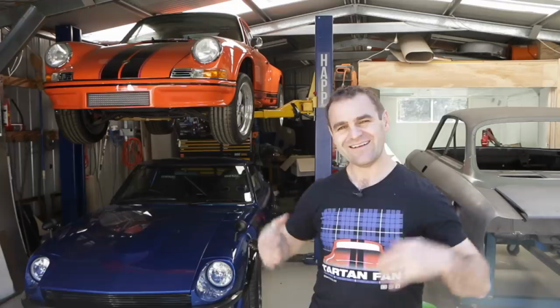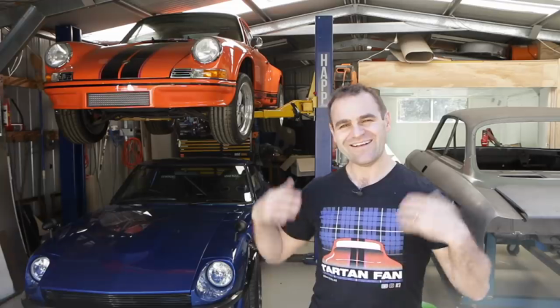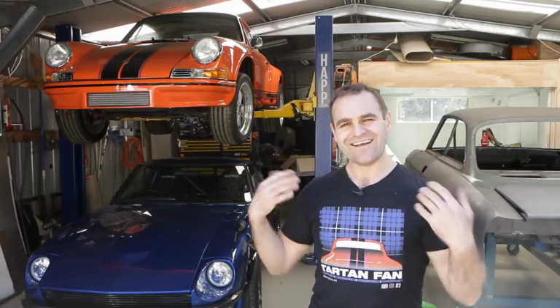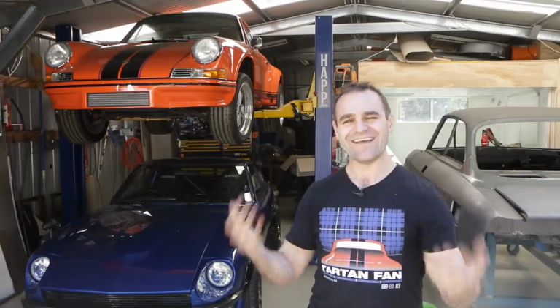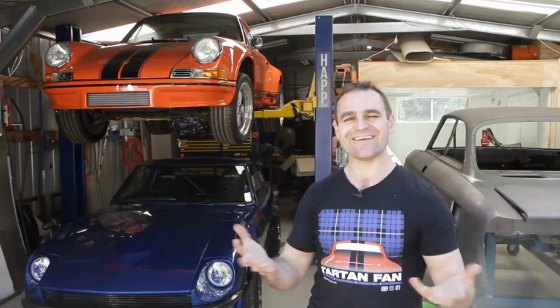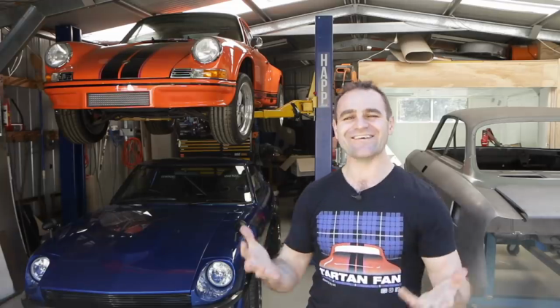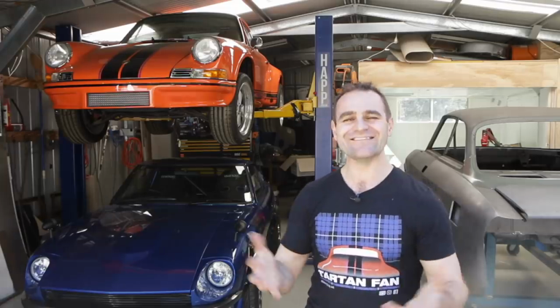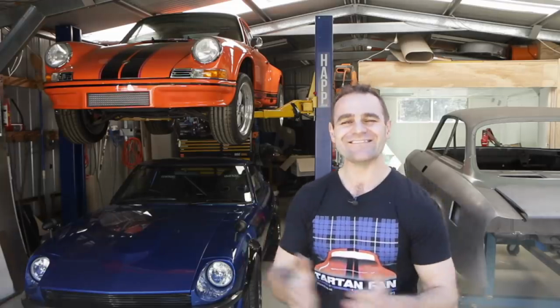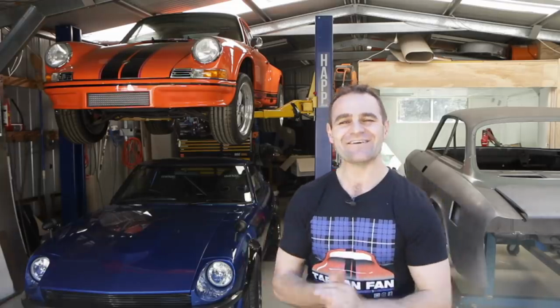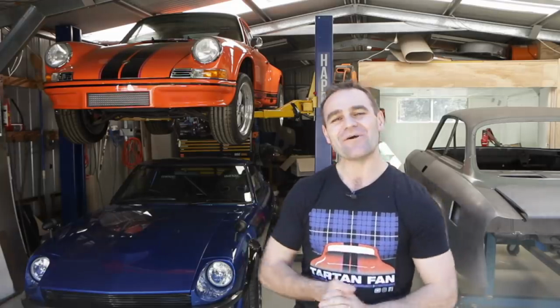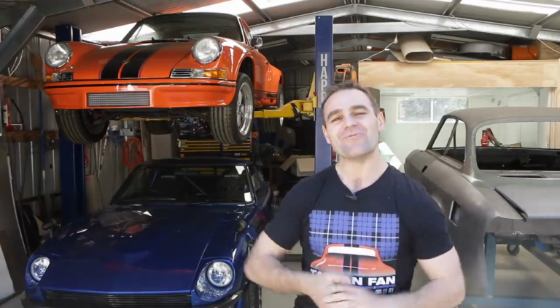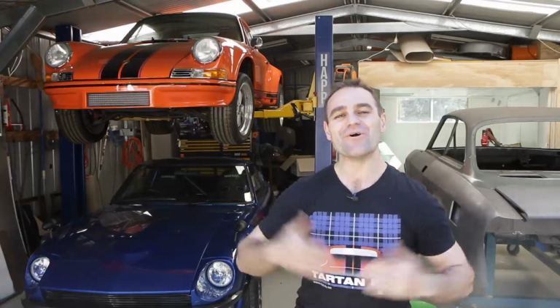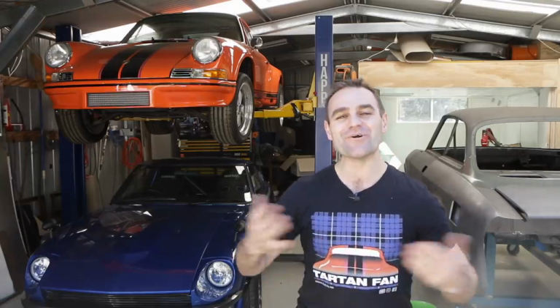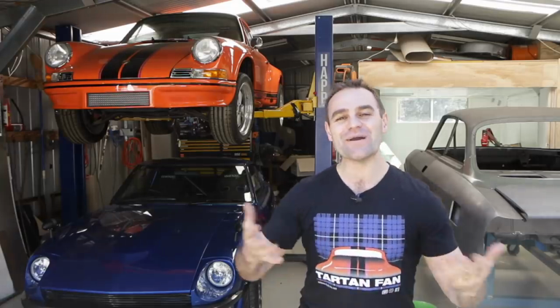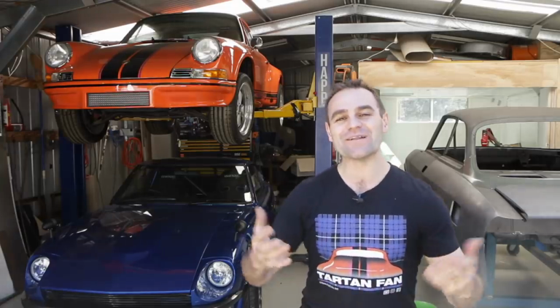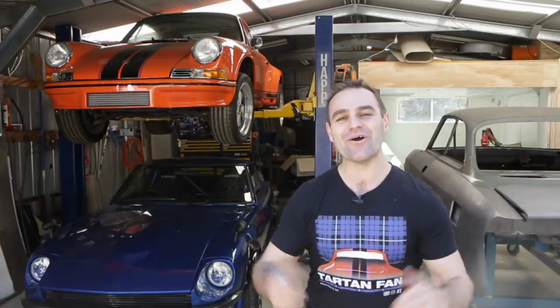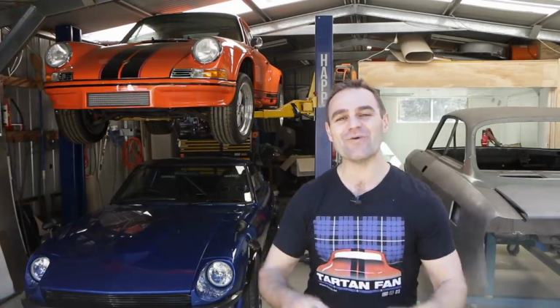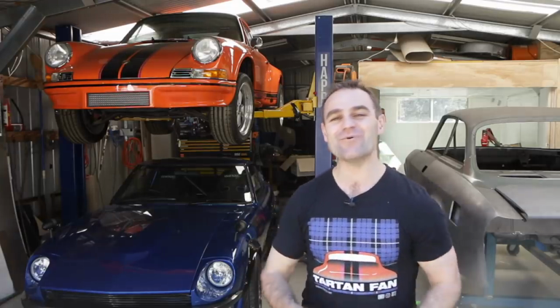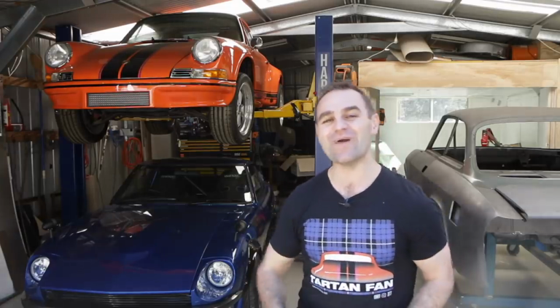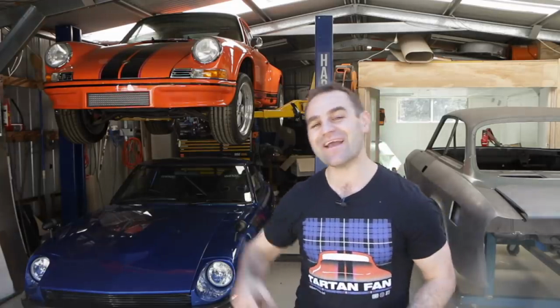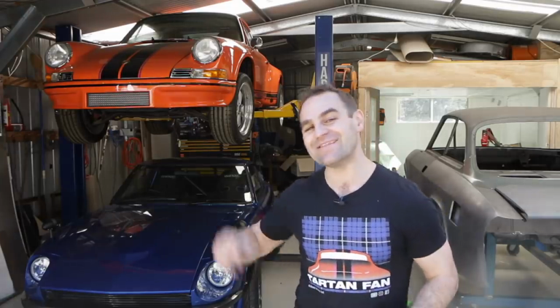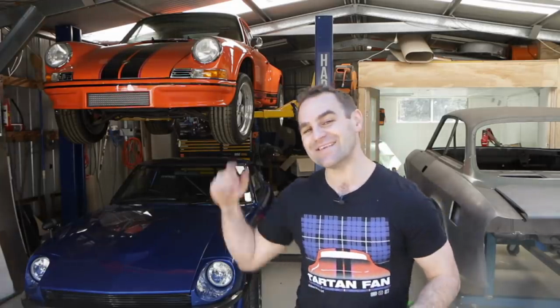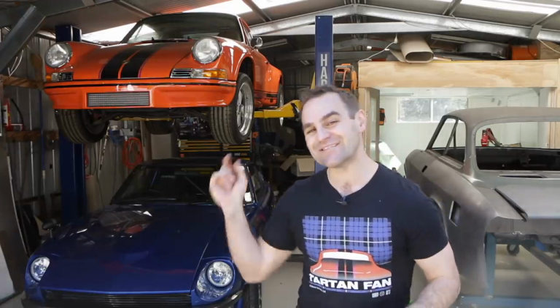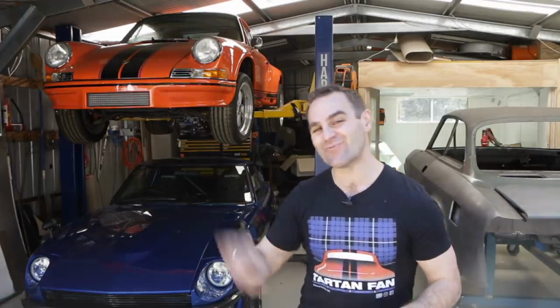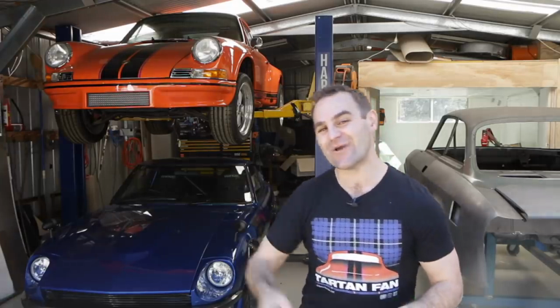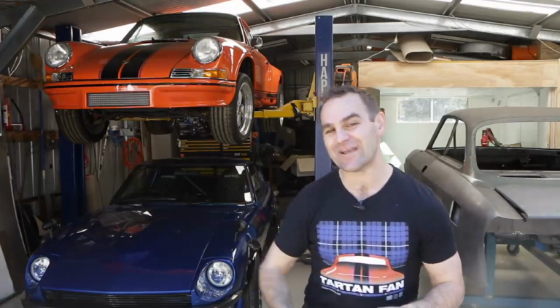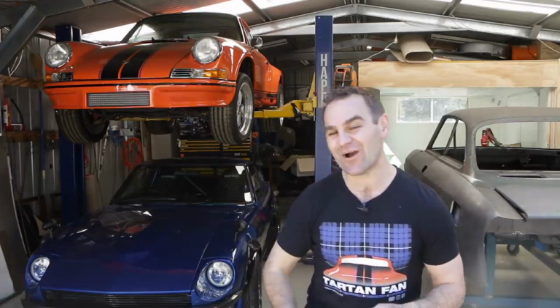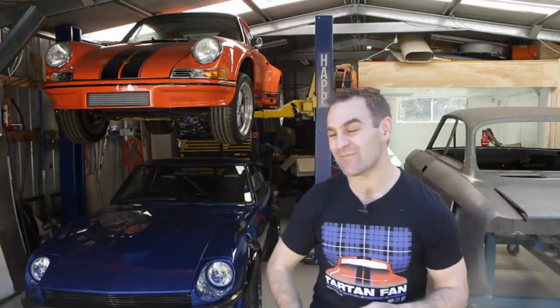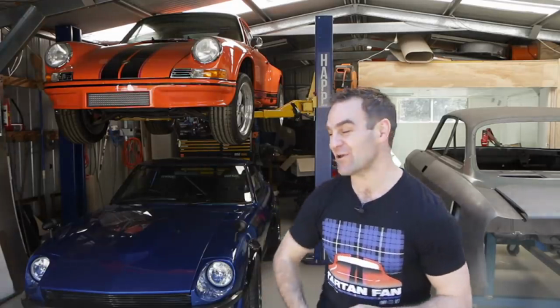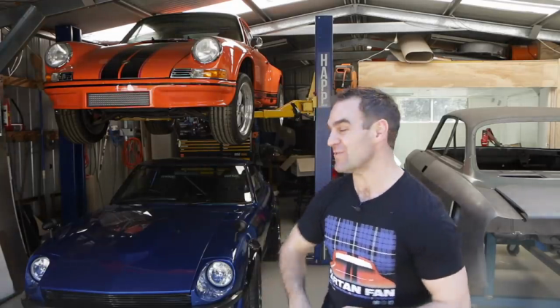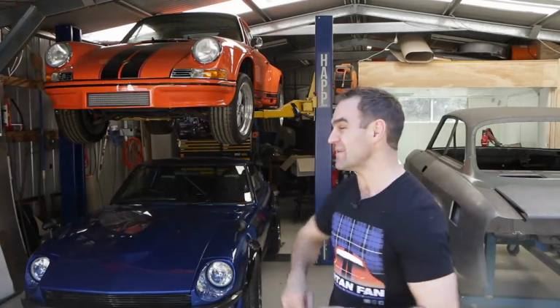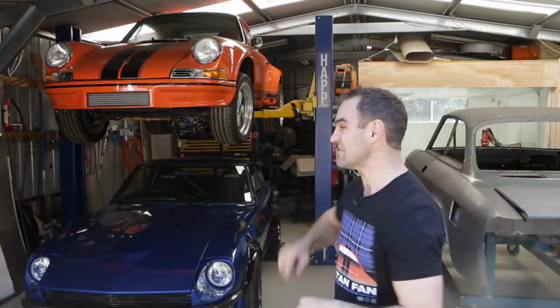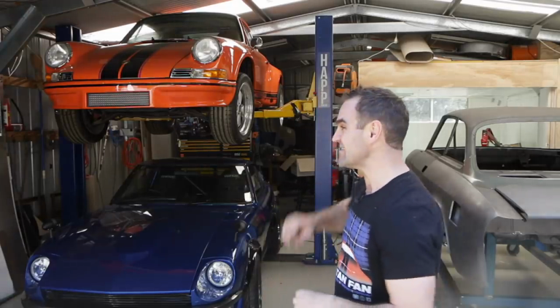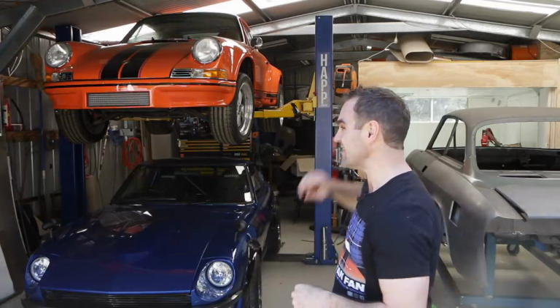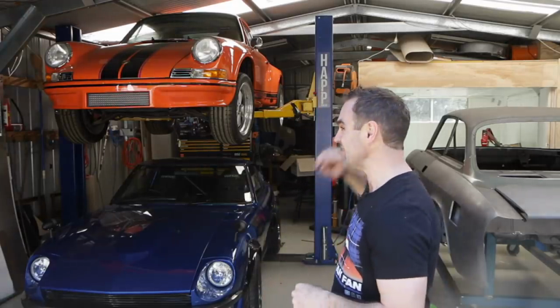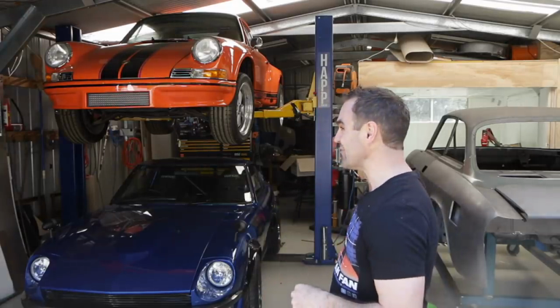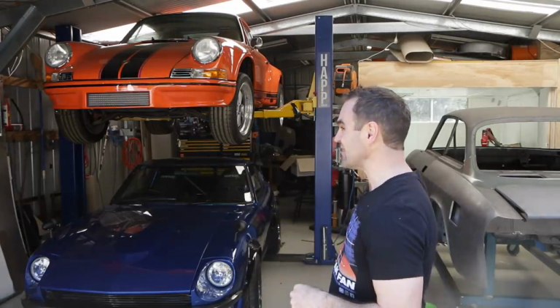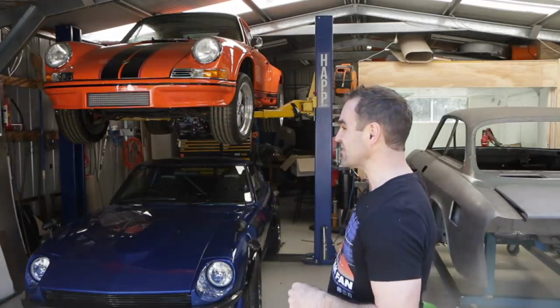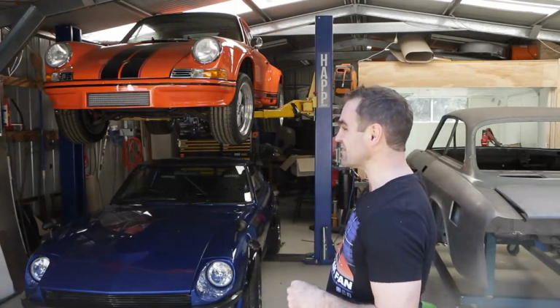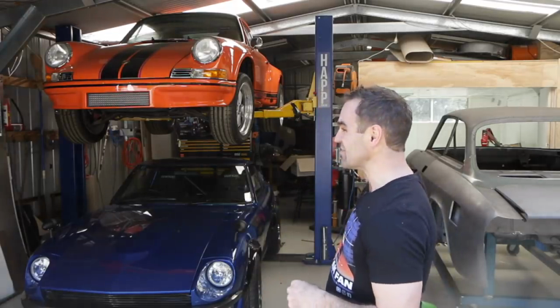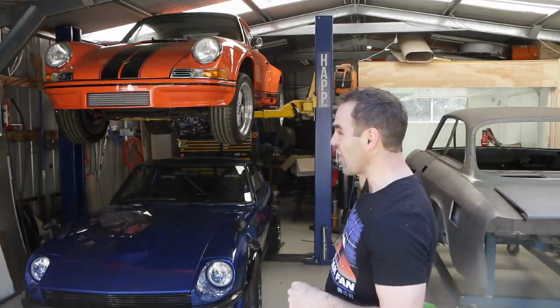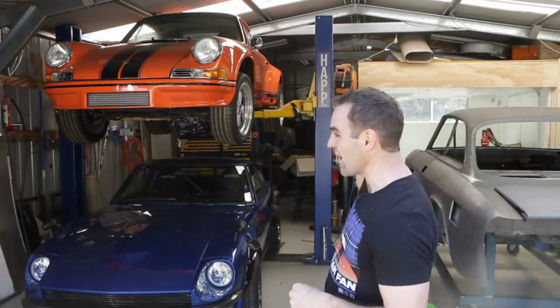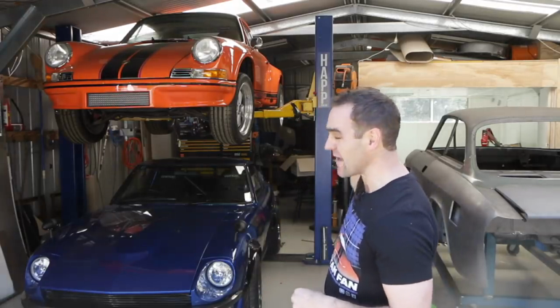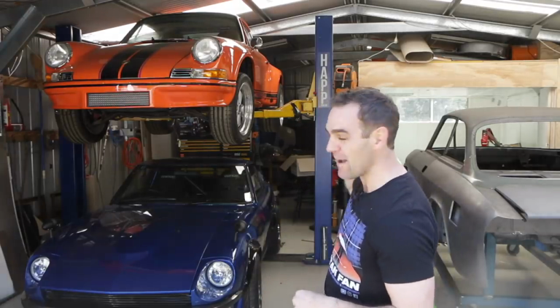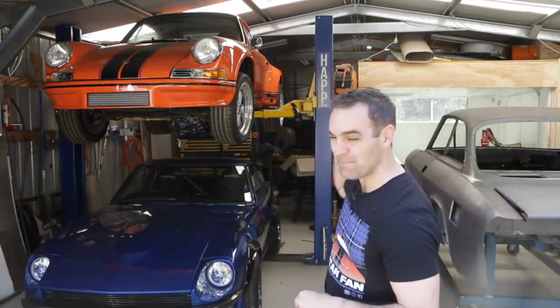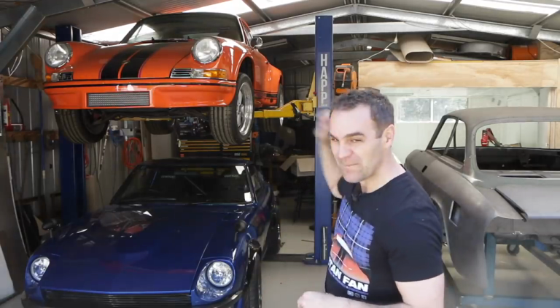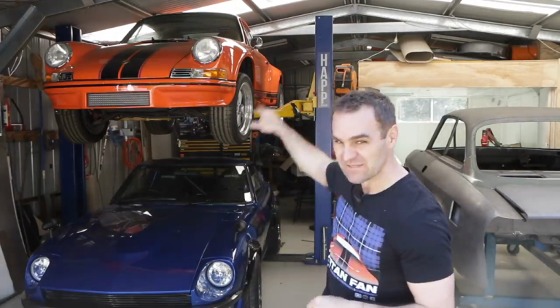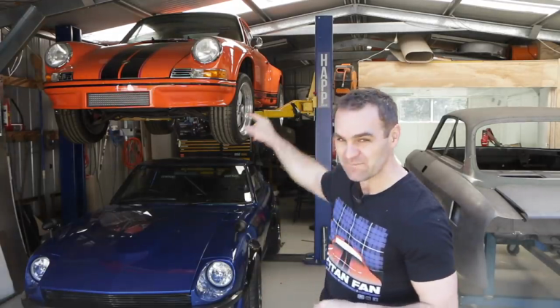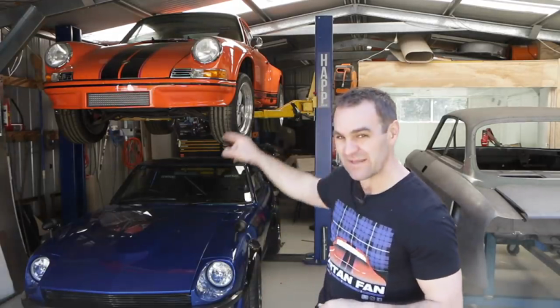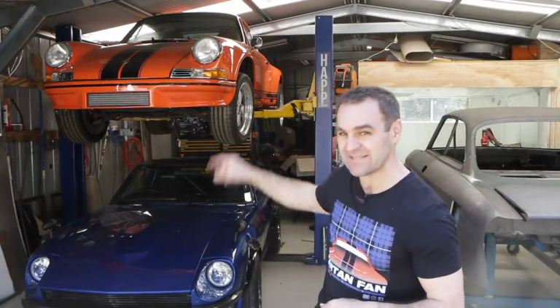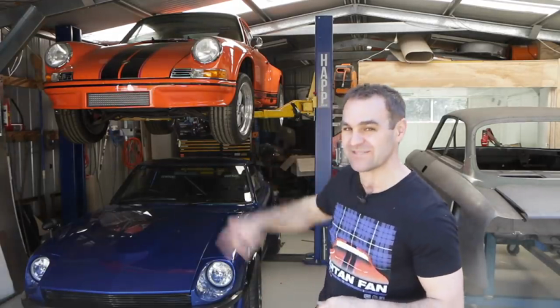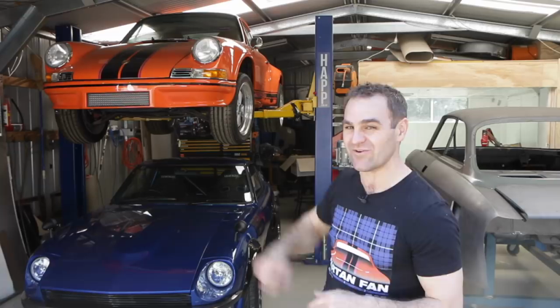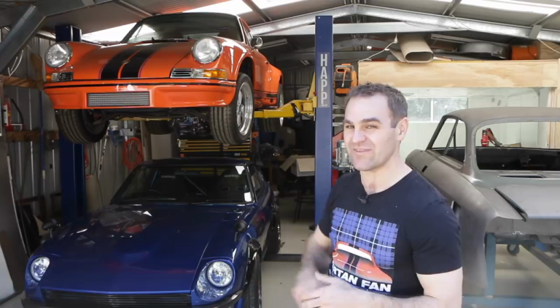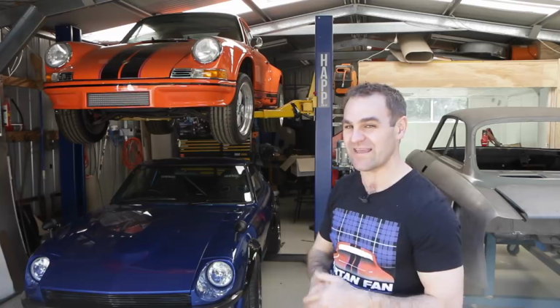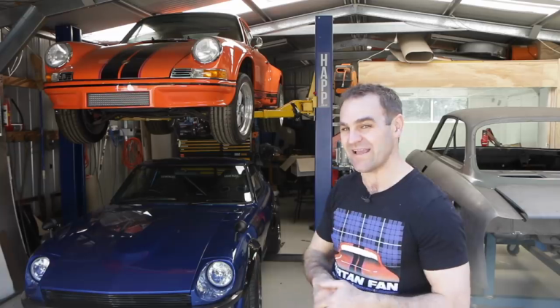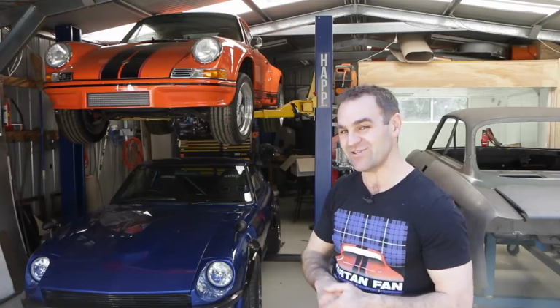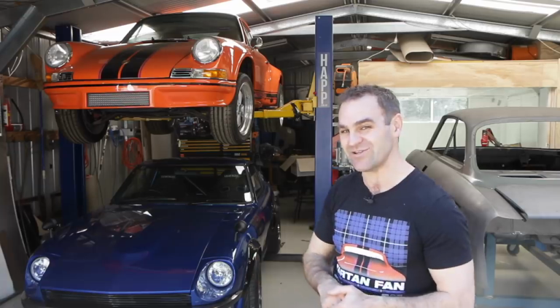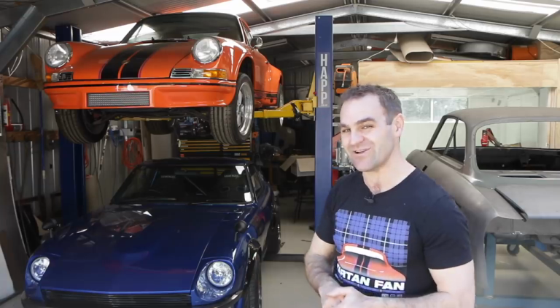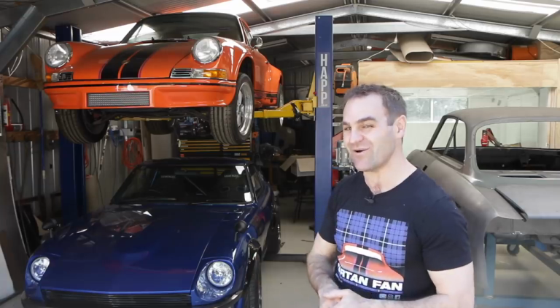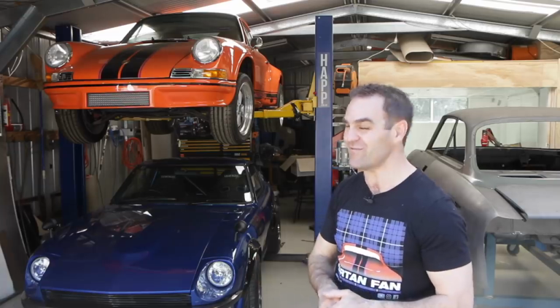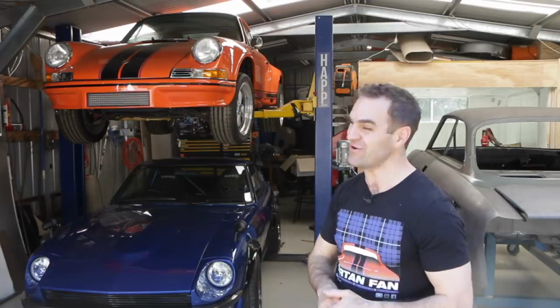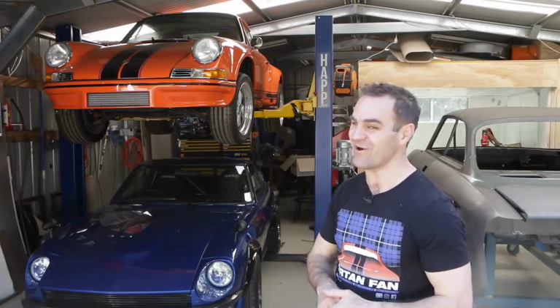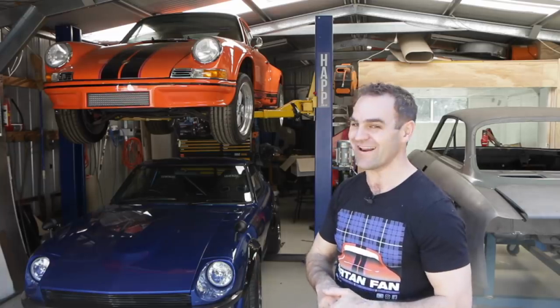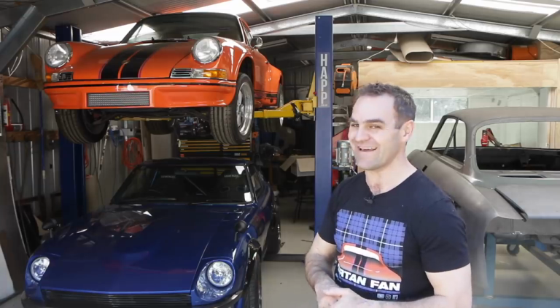Hey guys, welcome back to Home Built. This week I'm going to be continuing to tidy up bits and pieces on the engine of the 911.